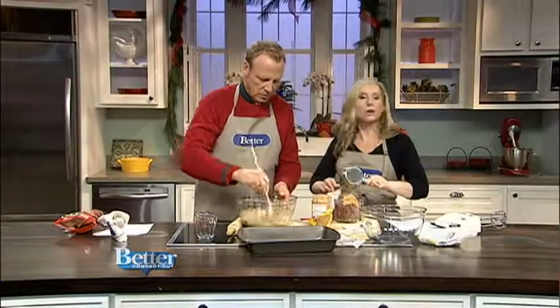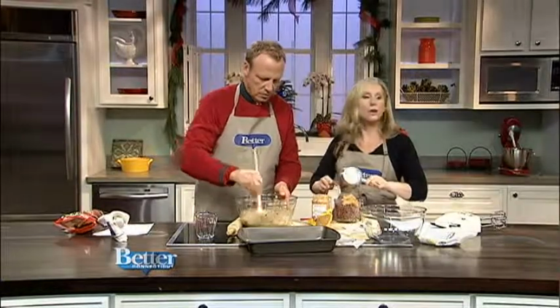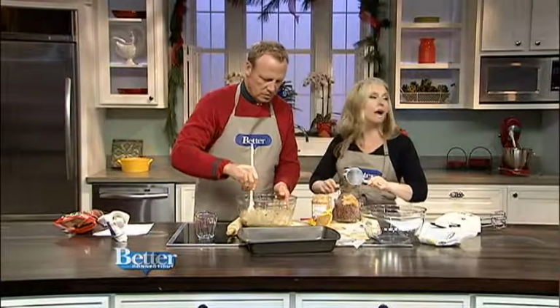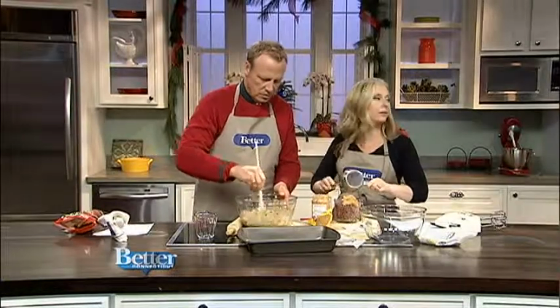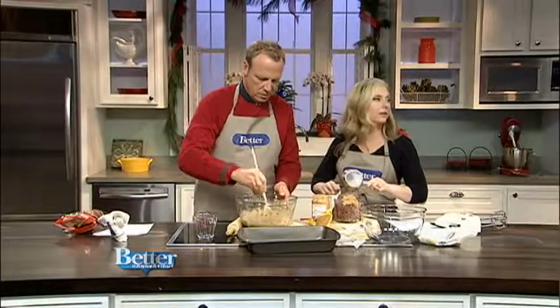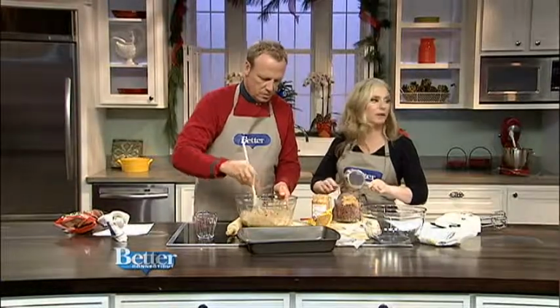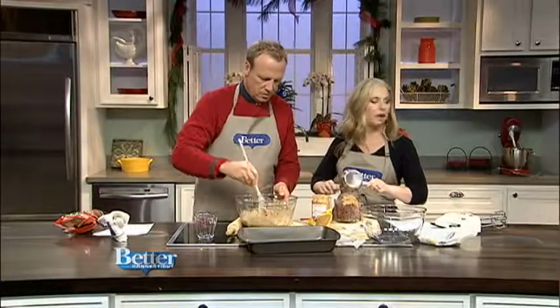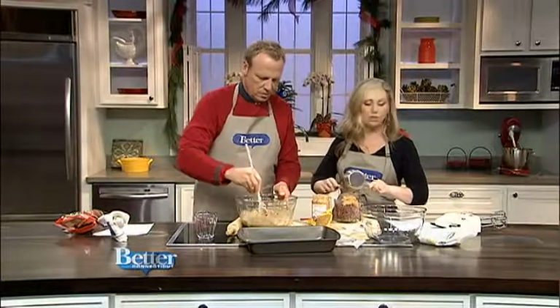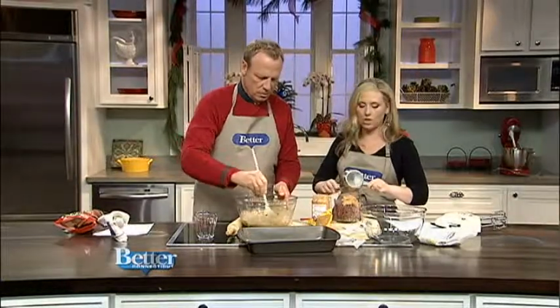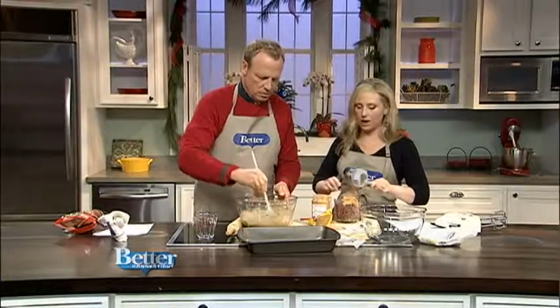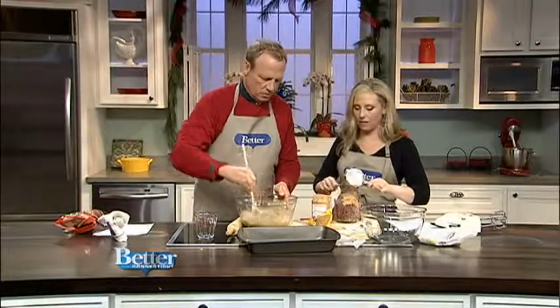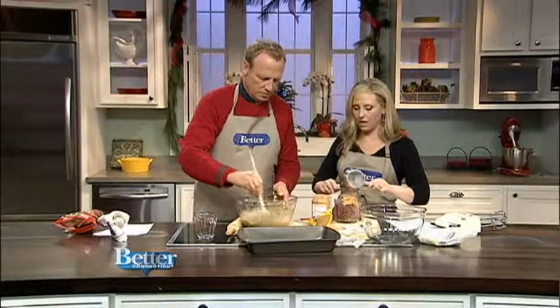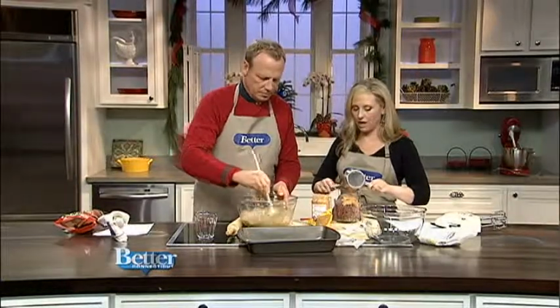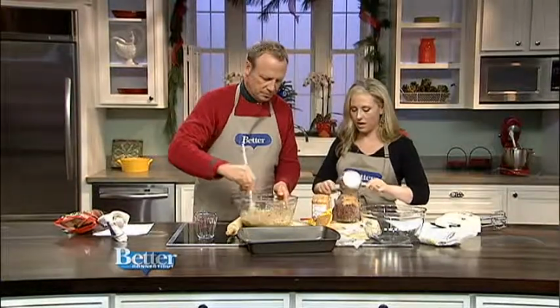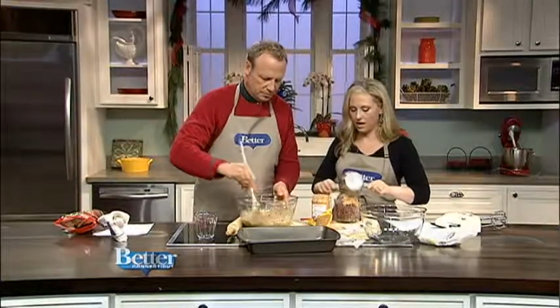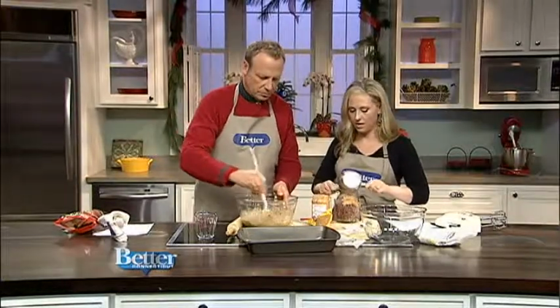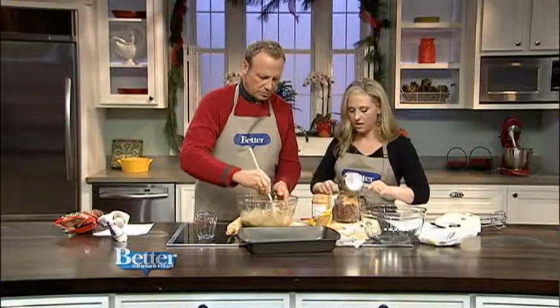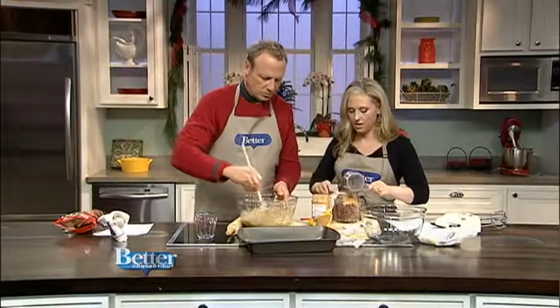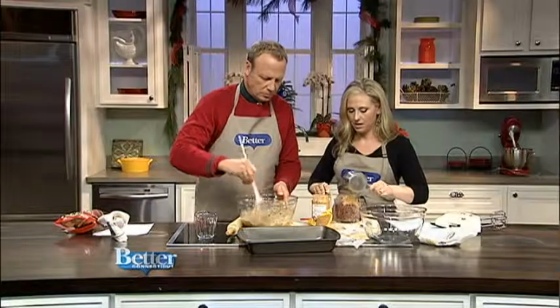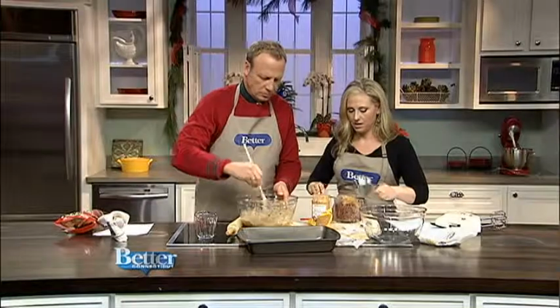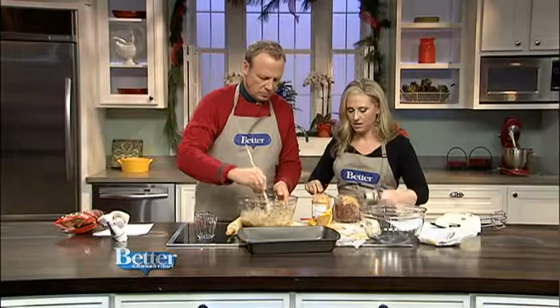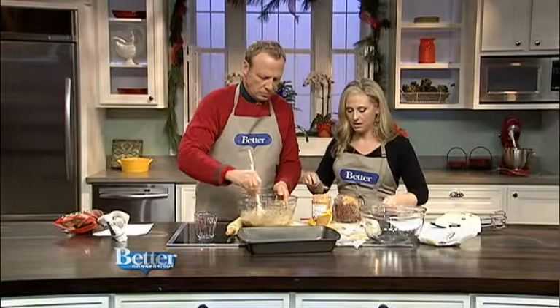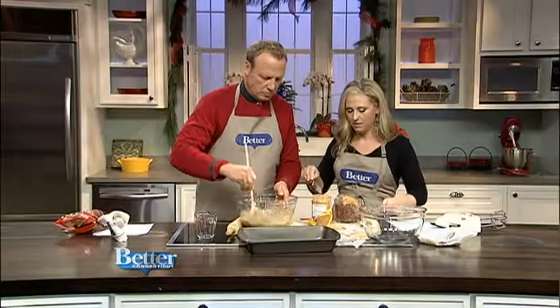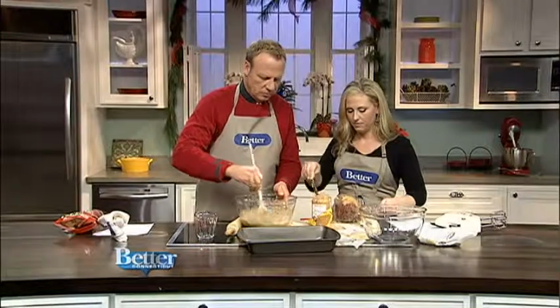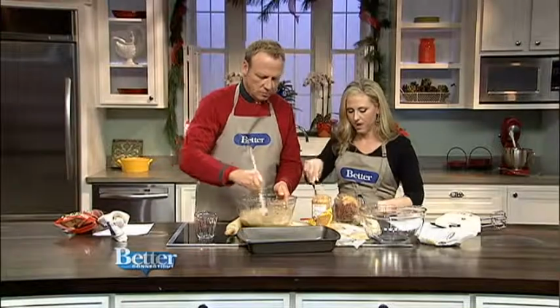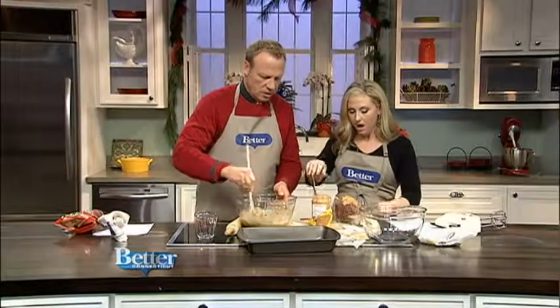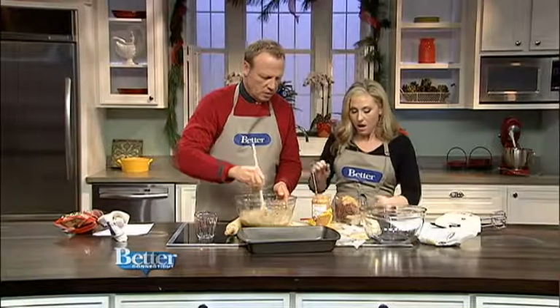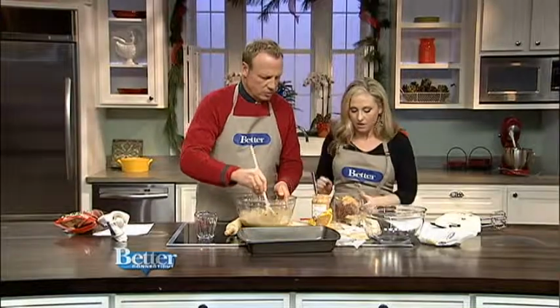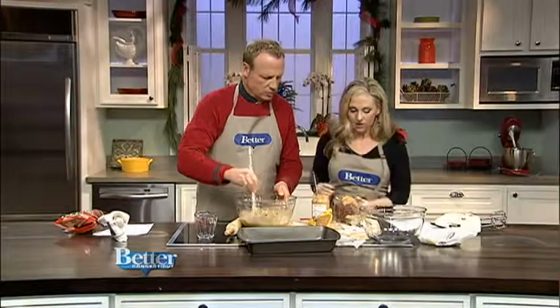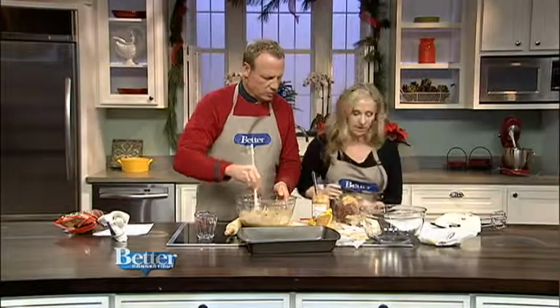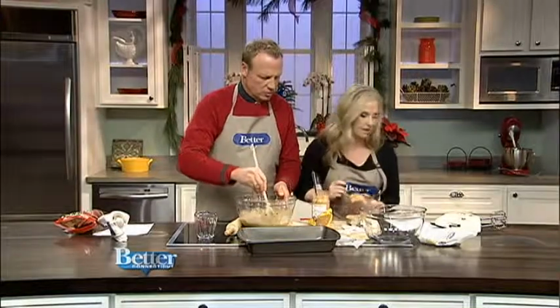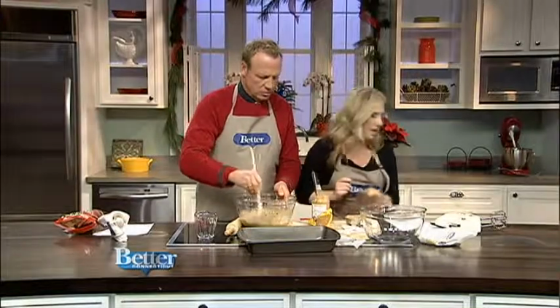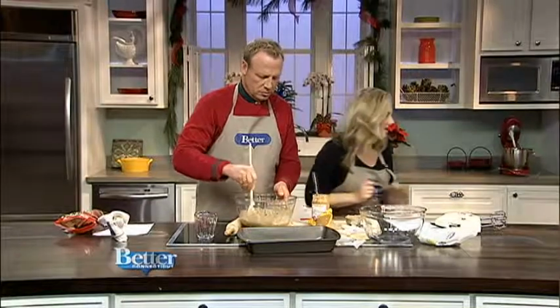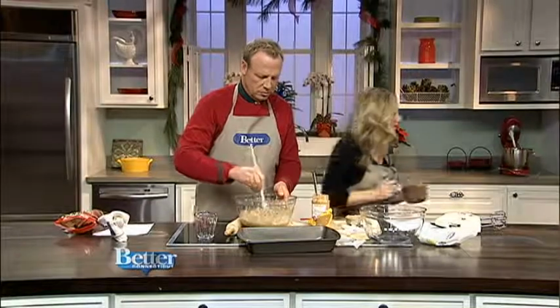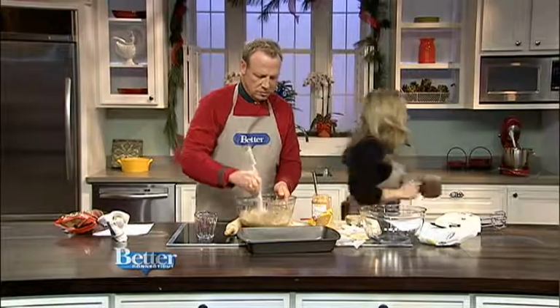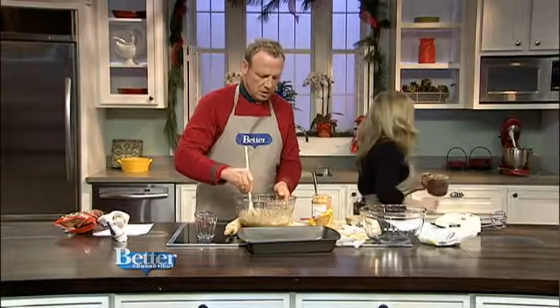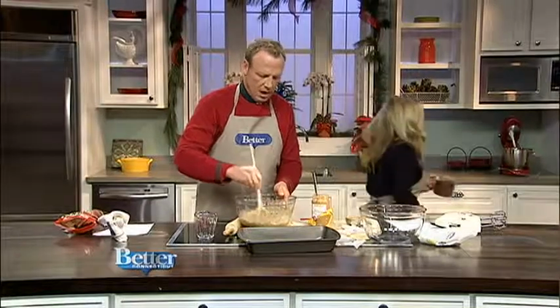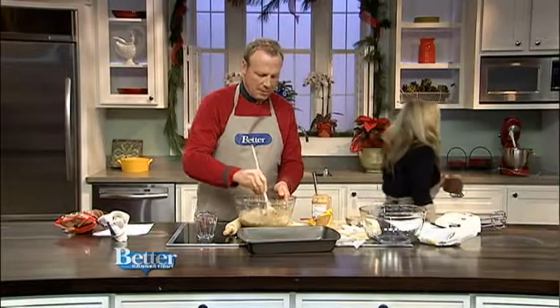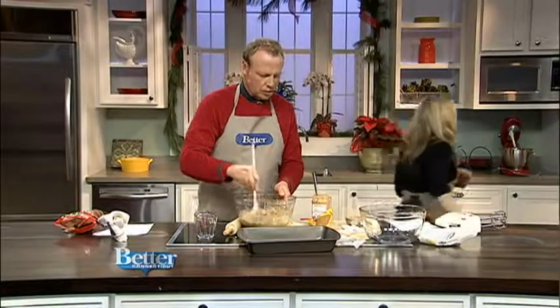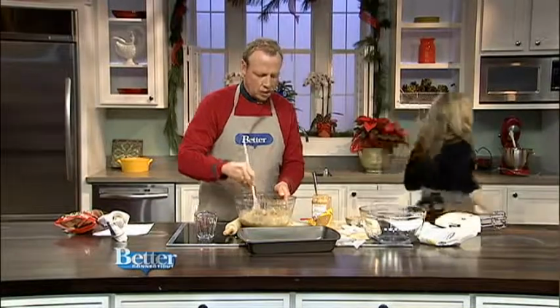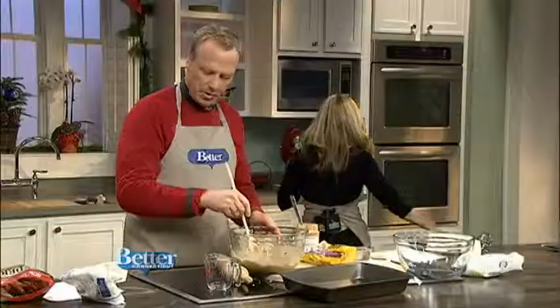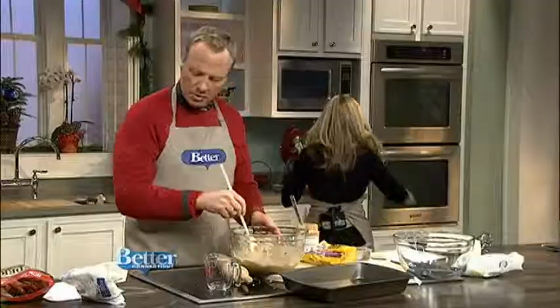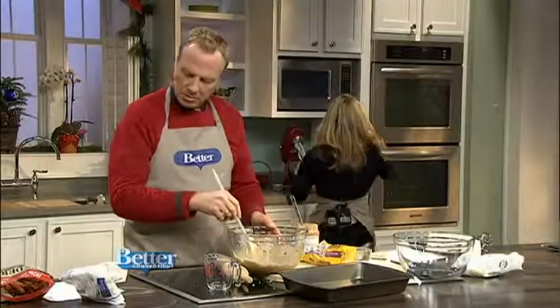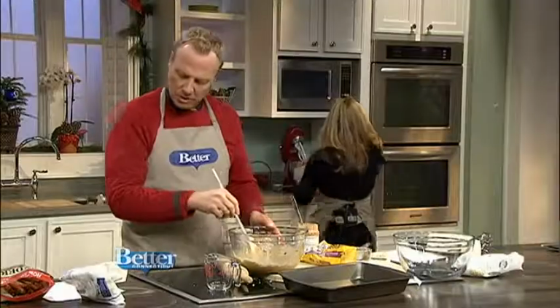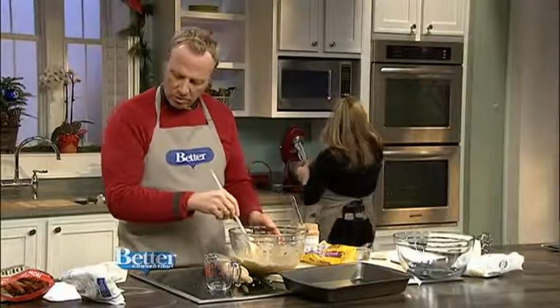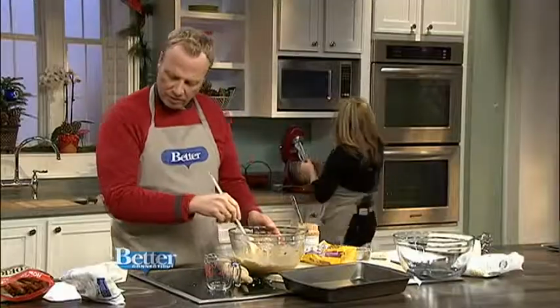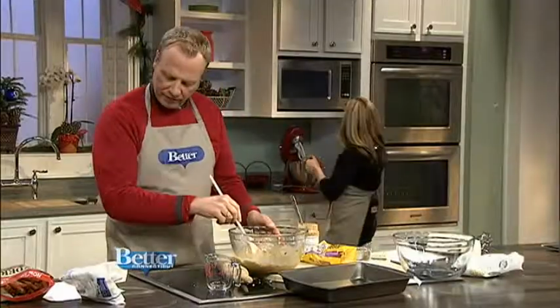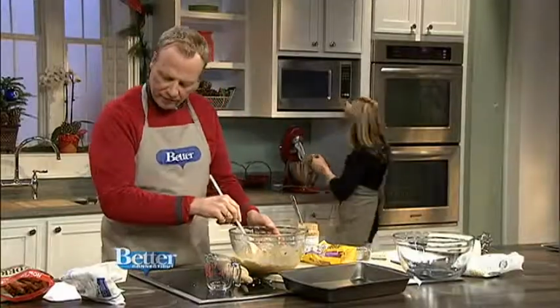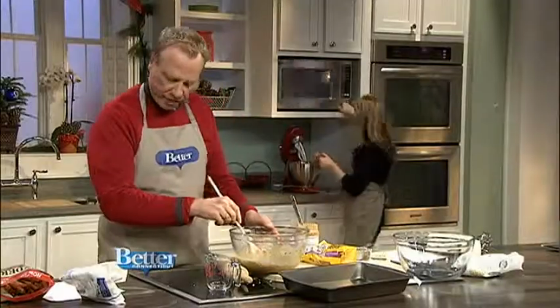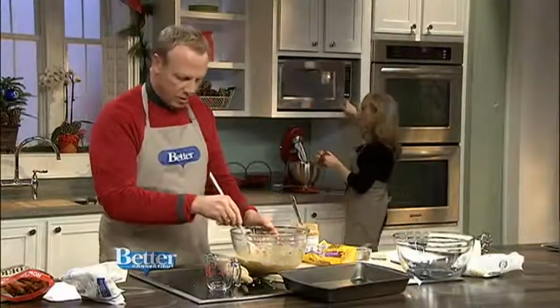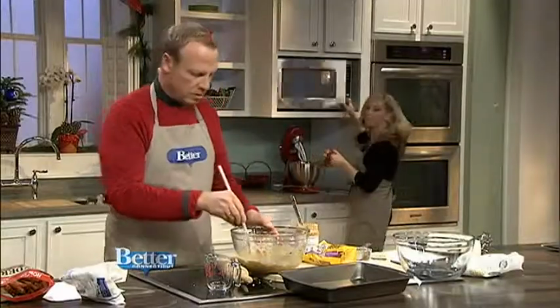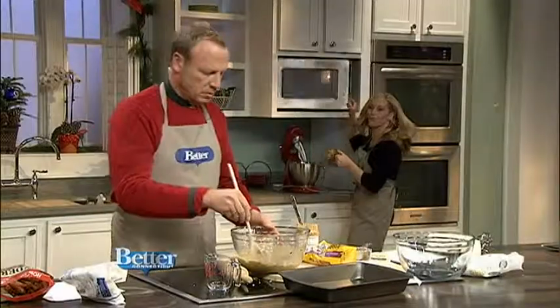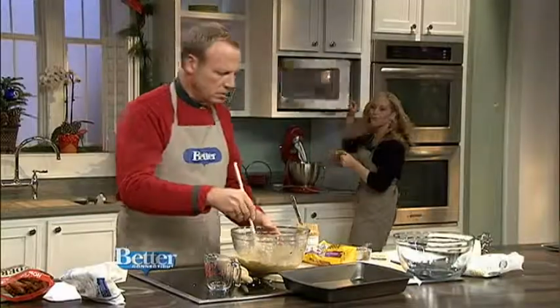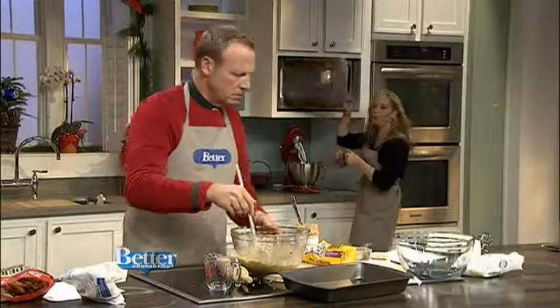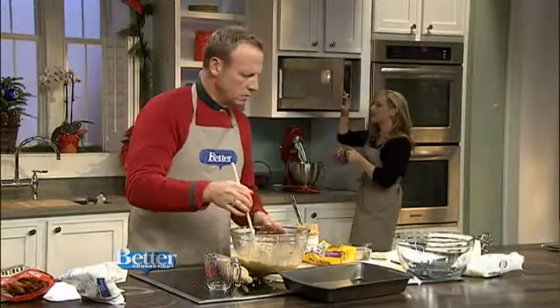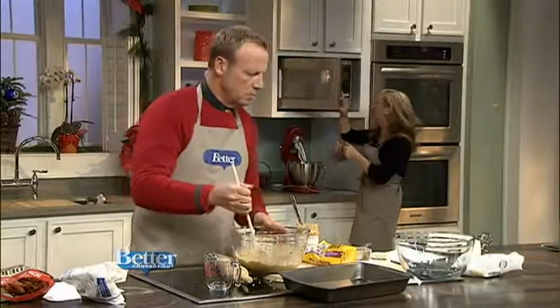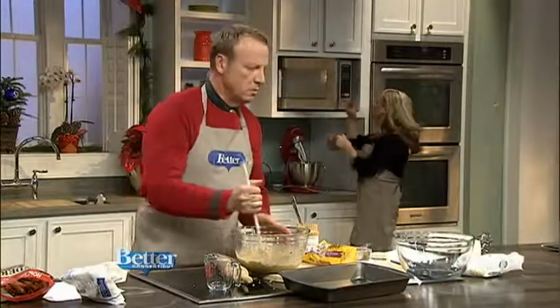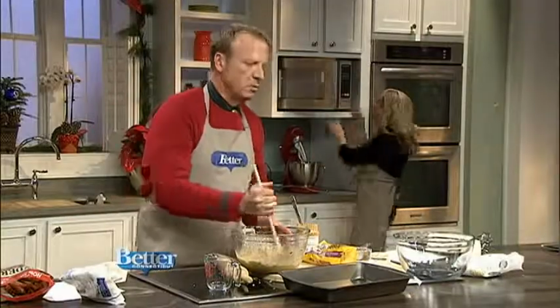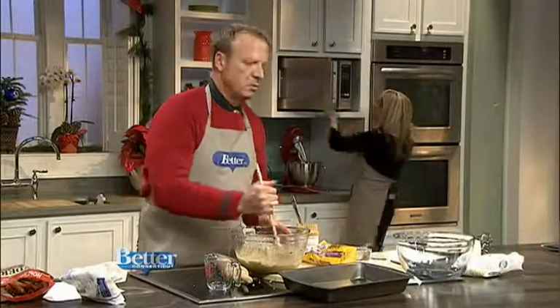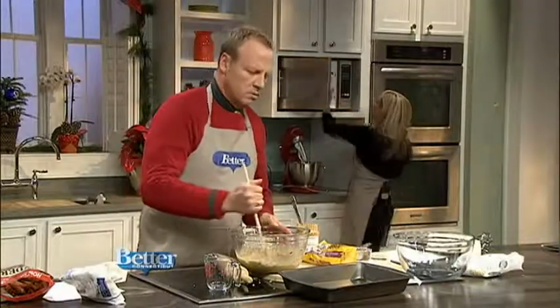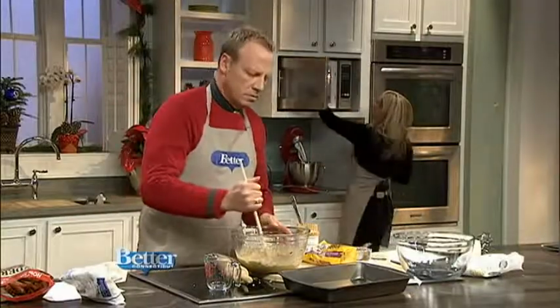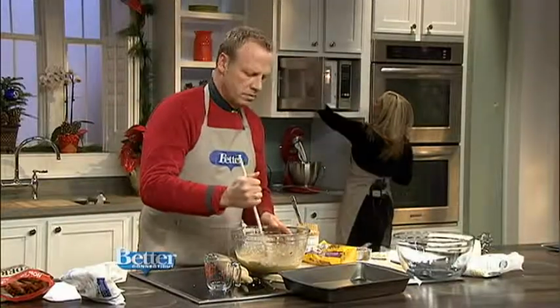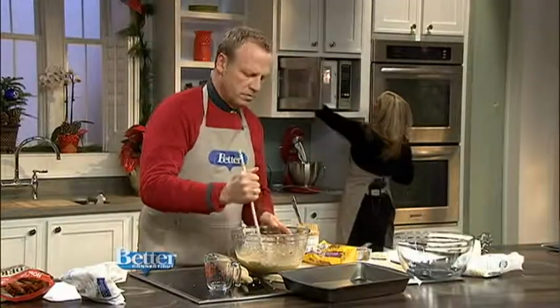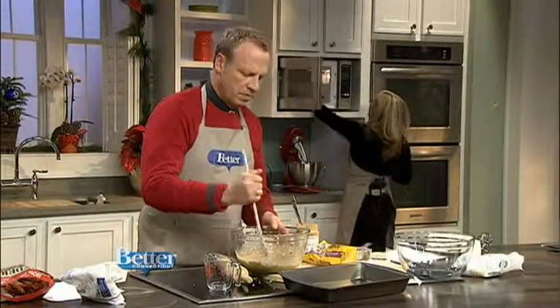Jordan, how are we doing? How much time do we have? About a minute left, roughly. How long in the microwave for that? Keep stirring and press it at the bottom of a pan.